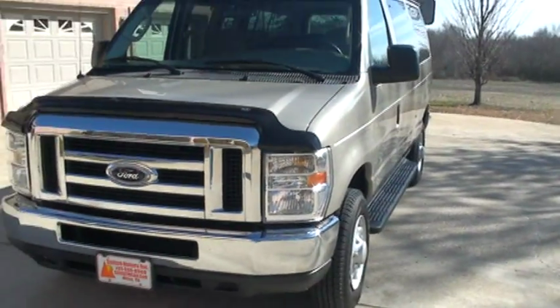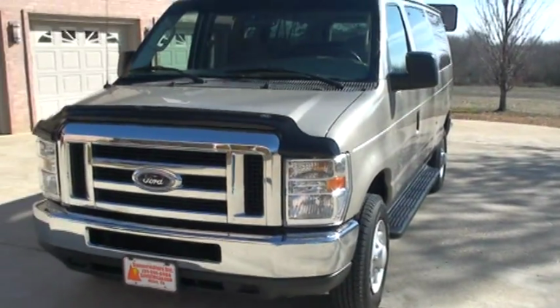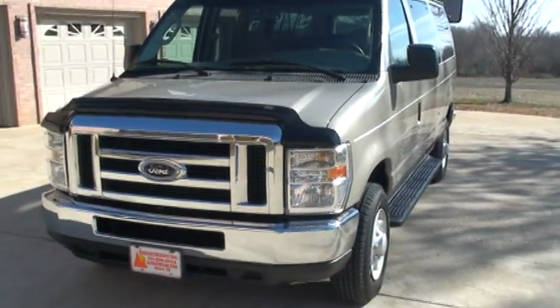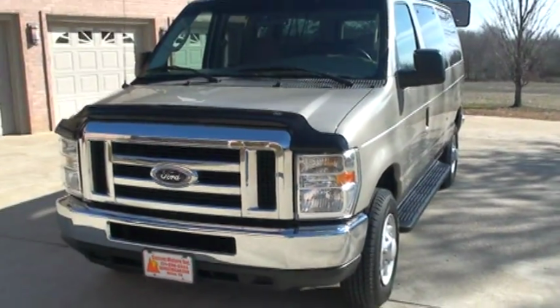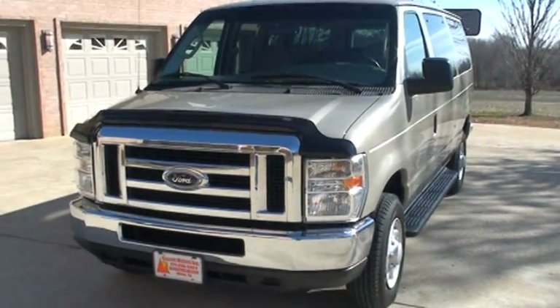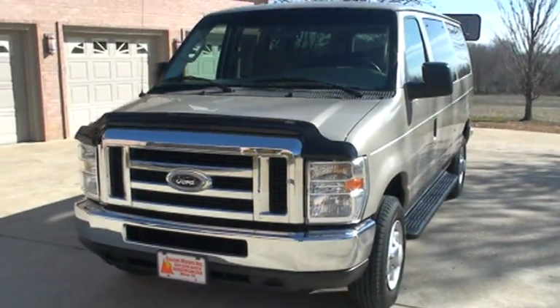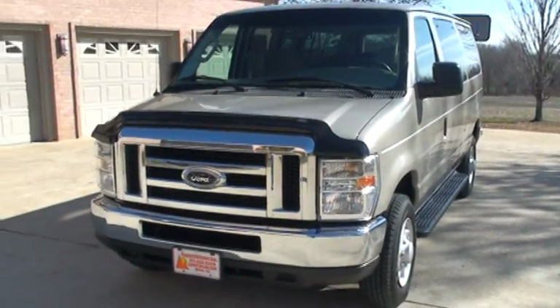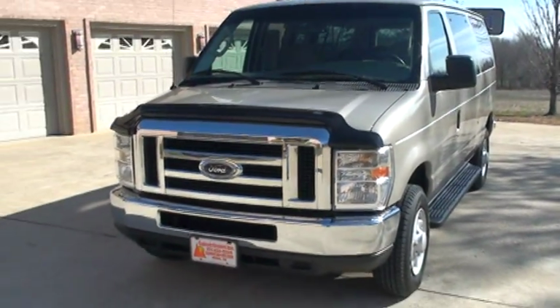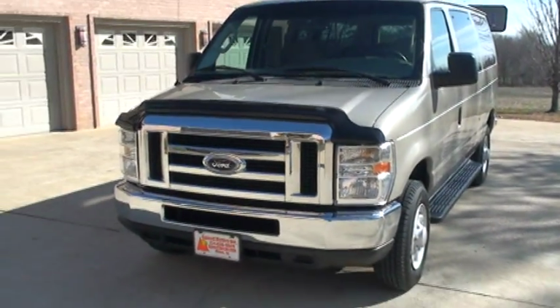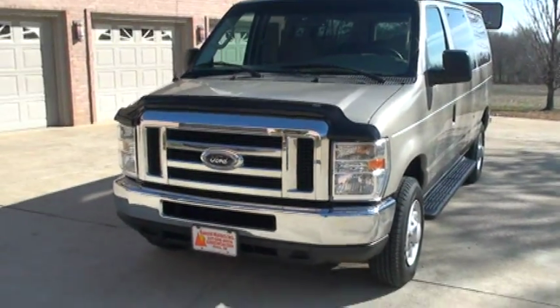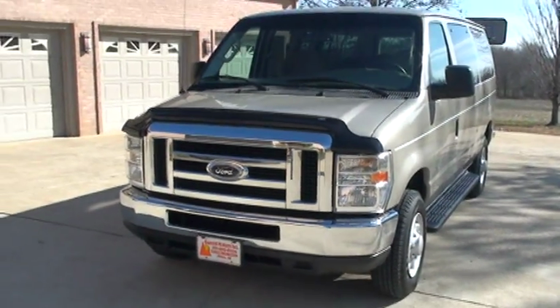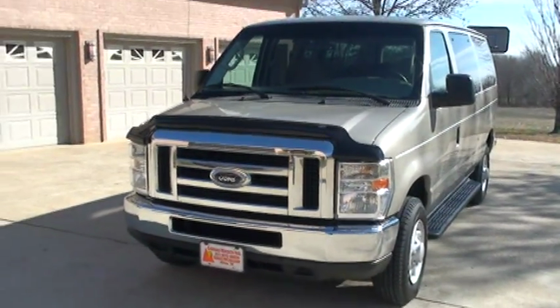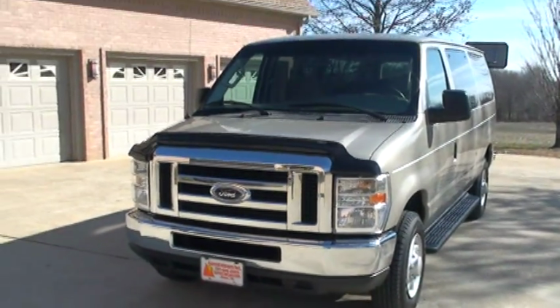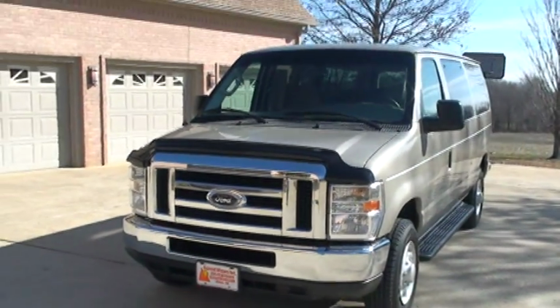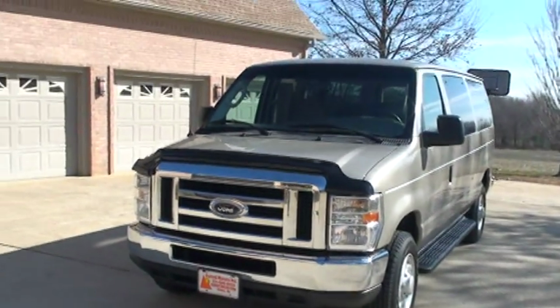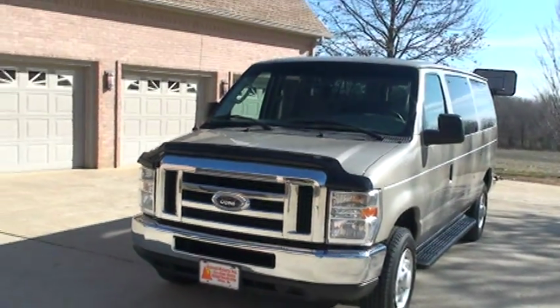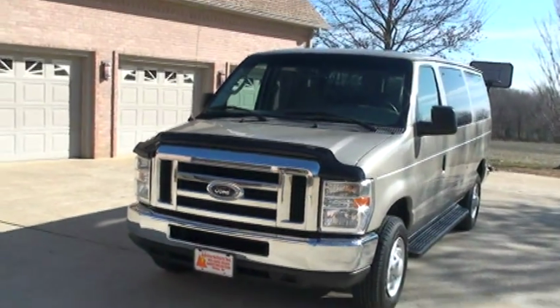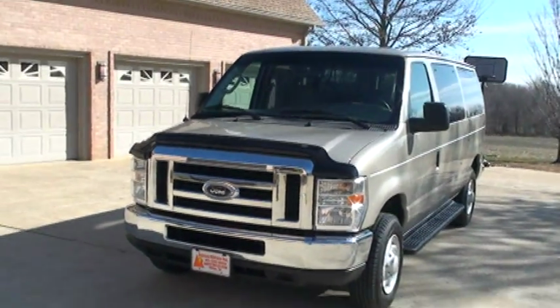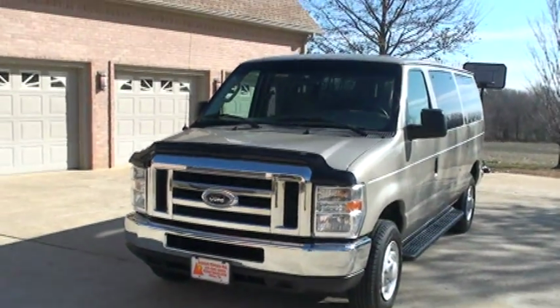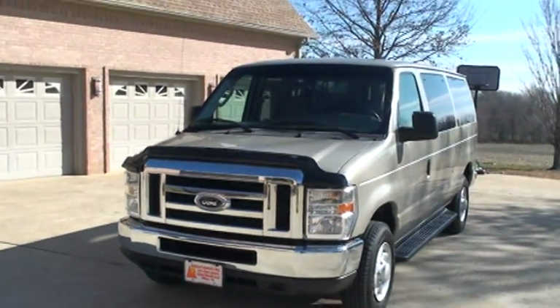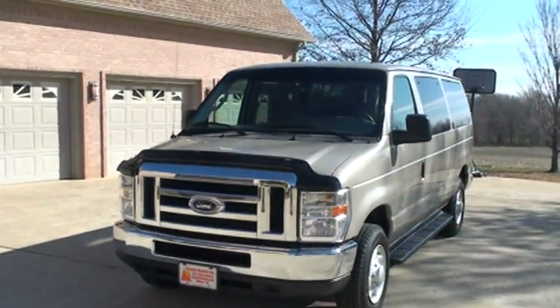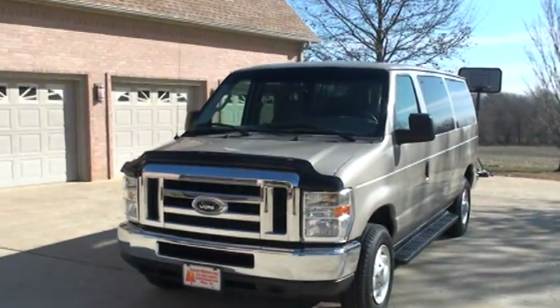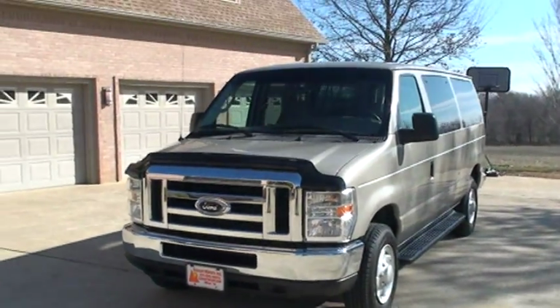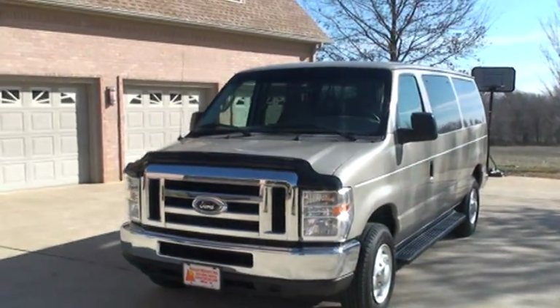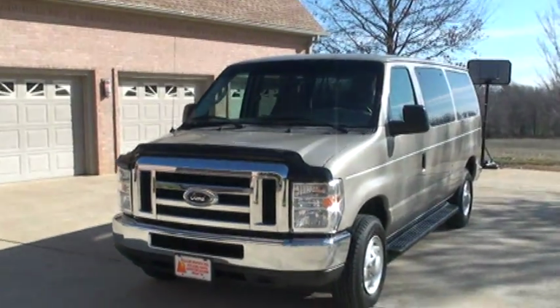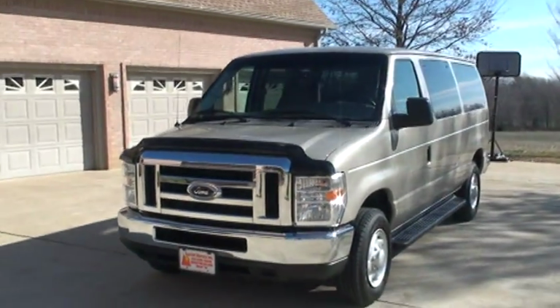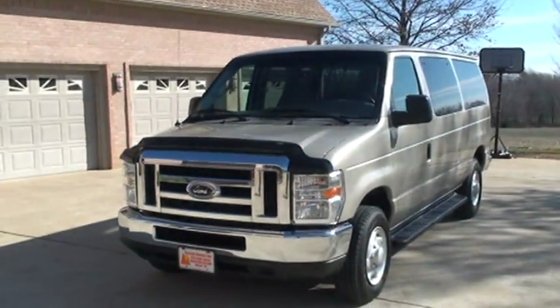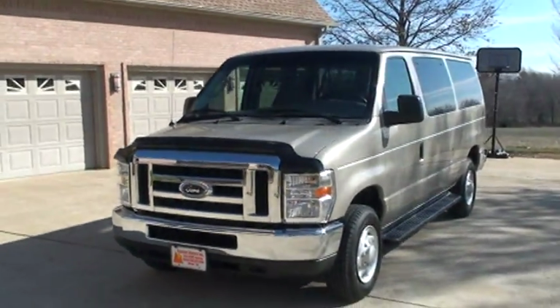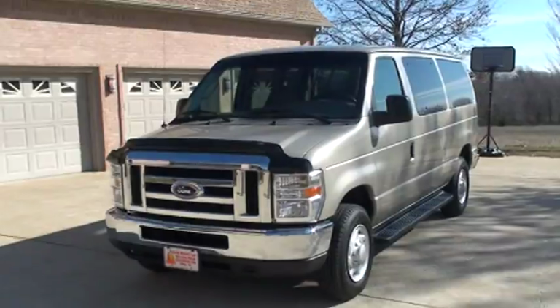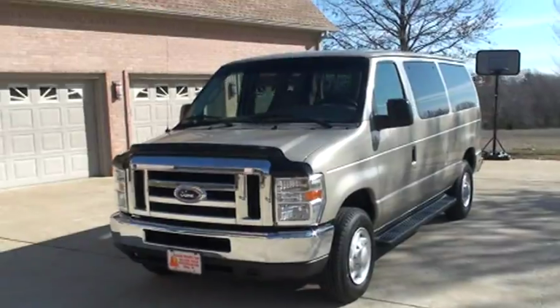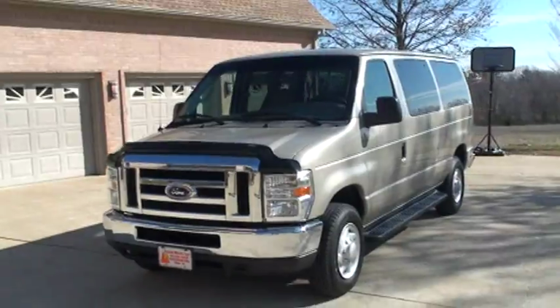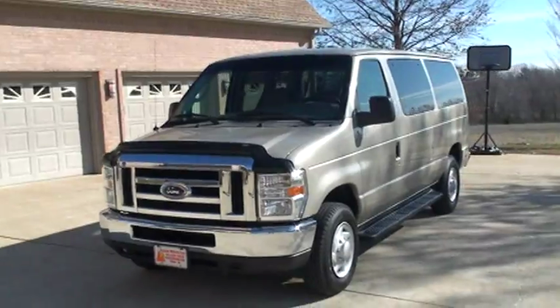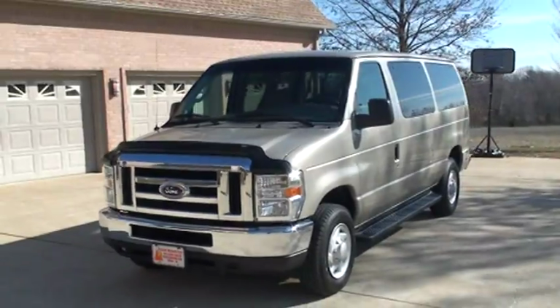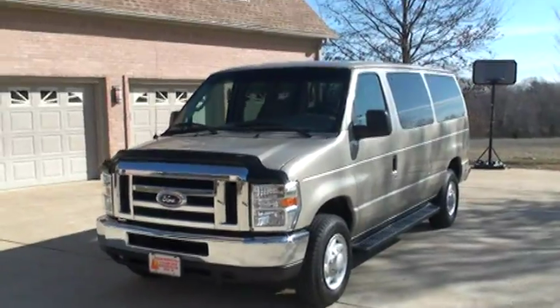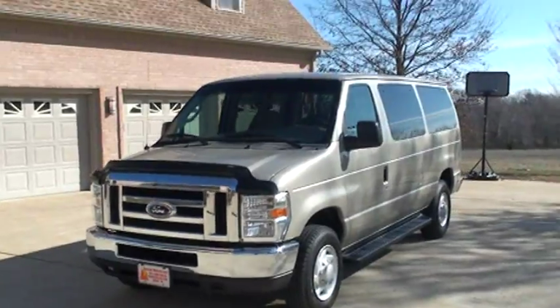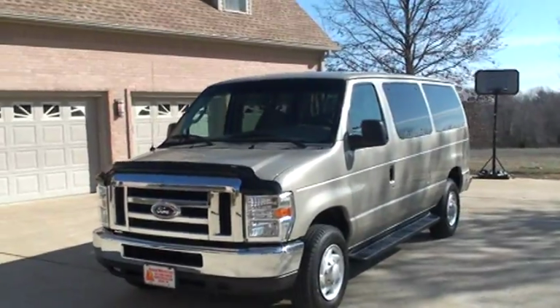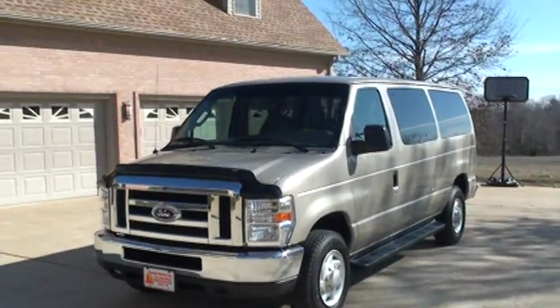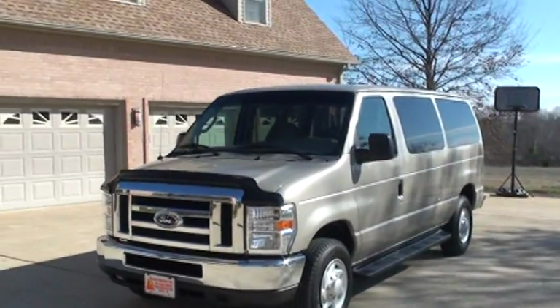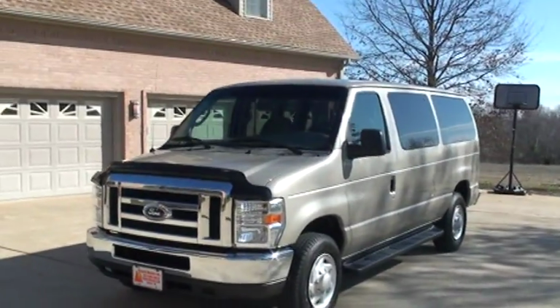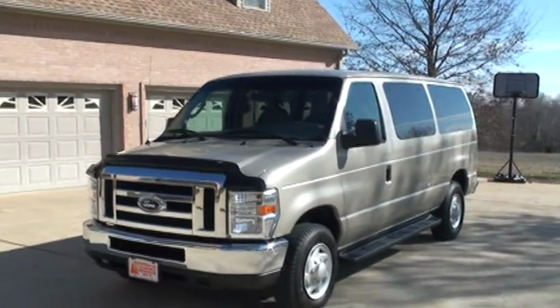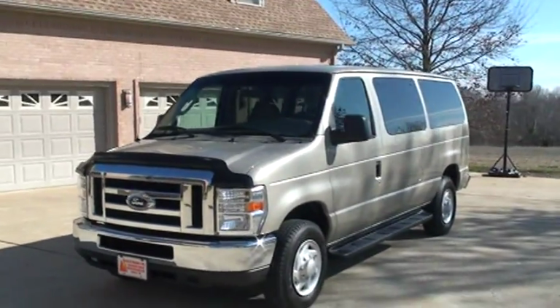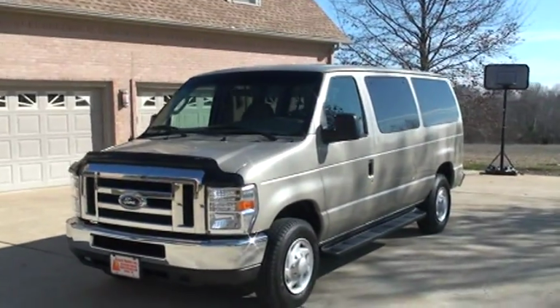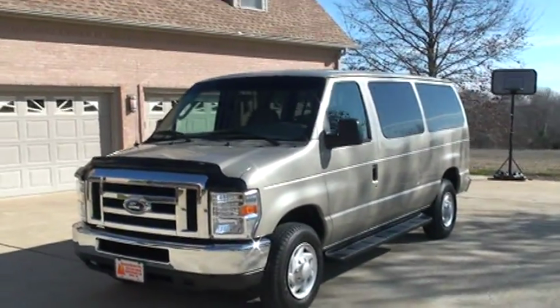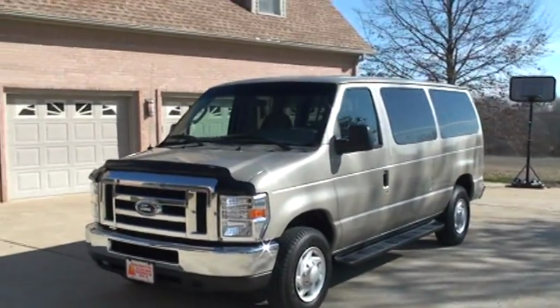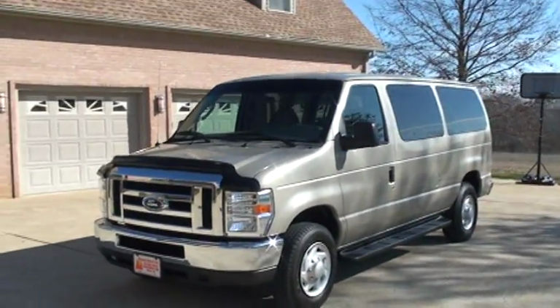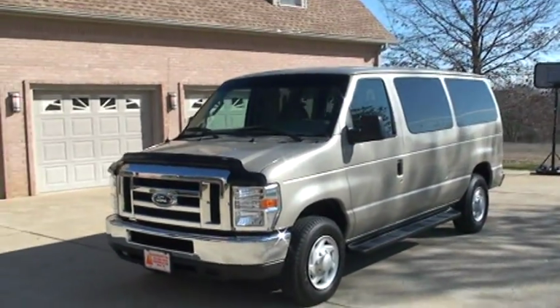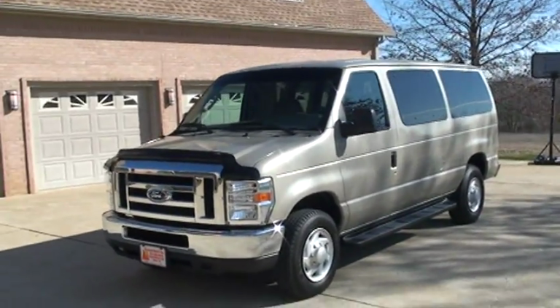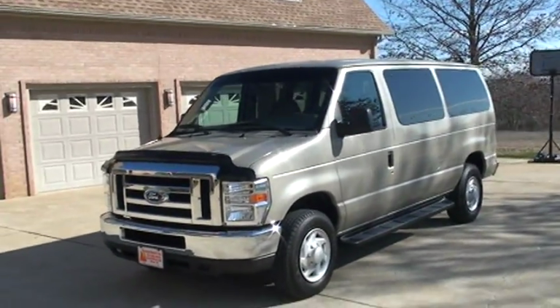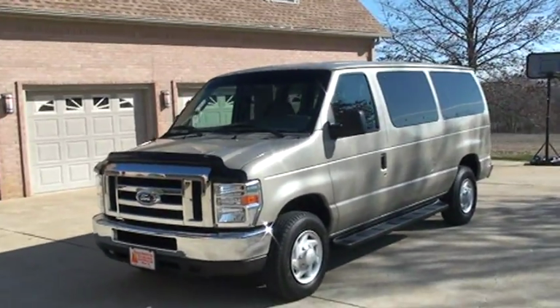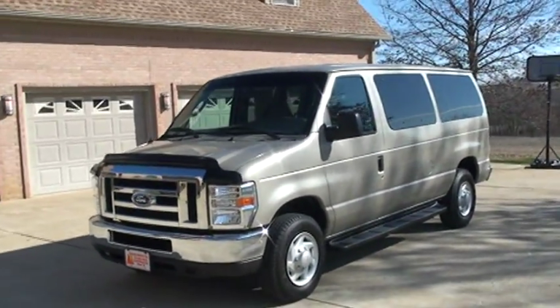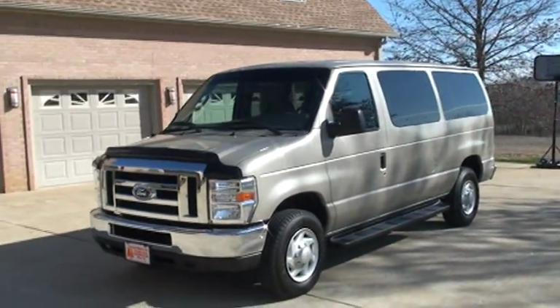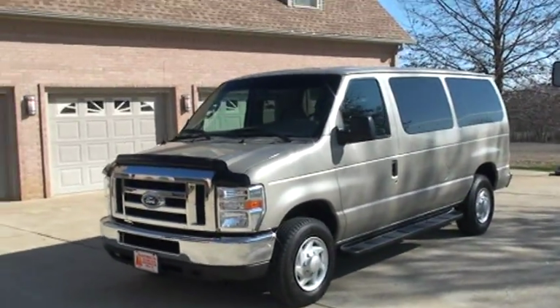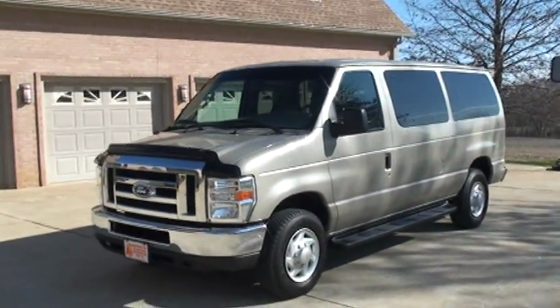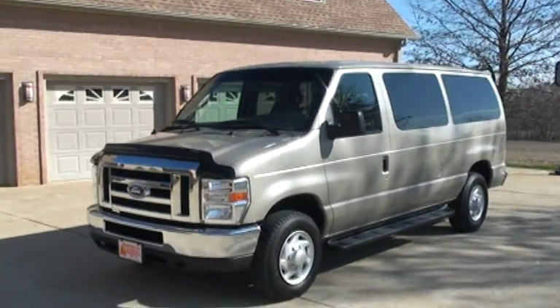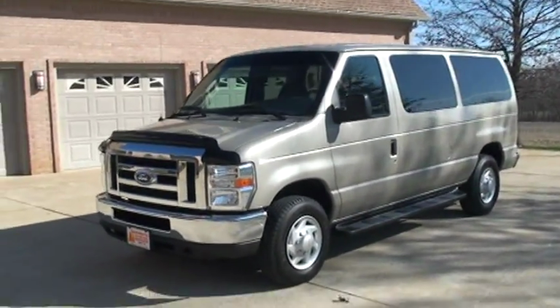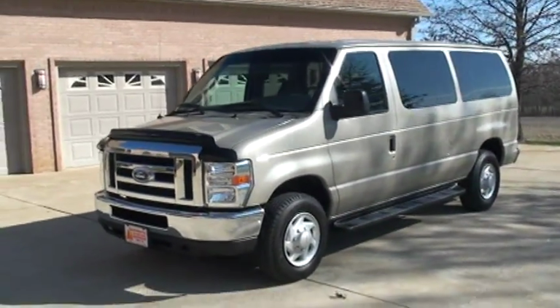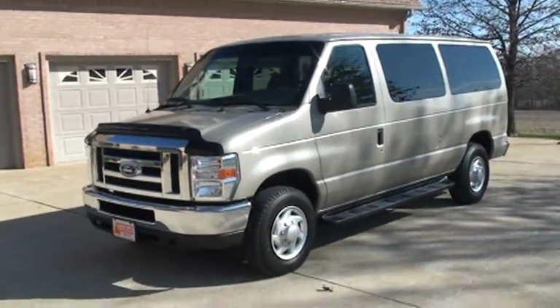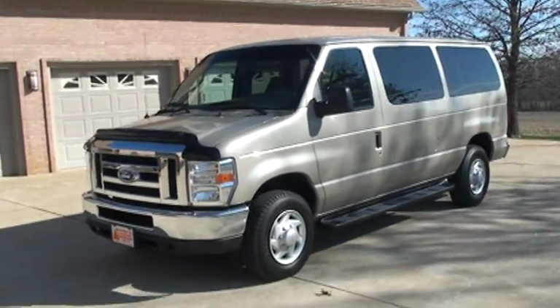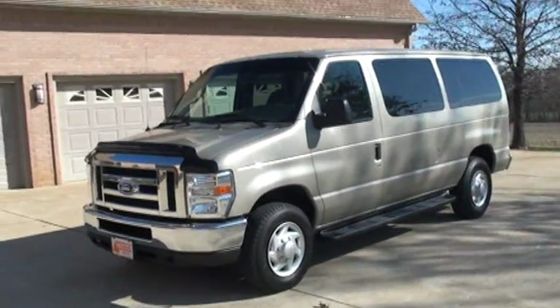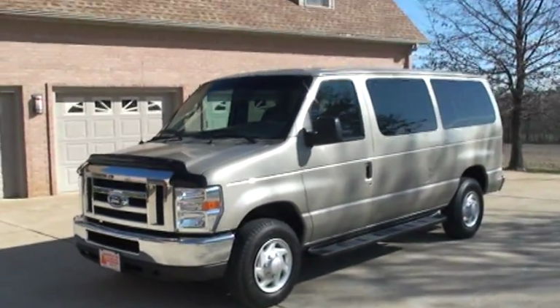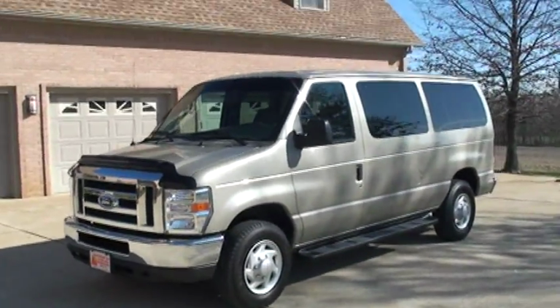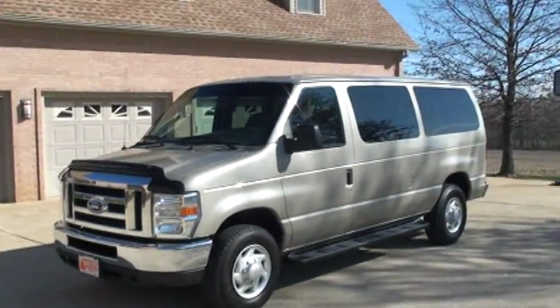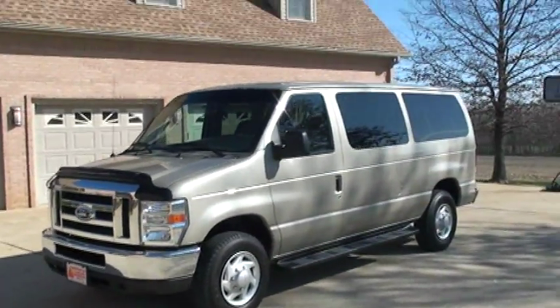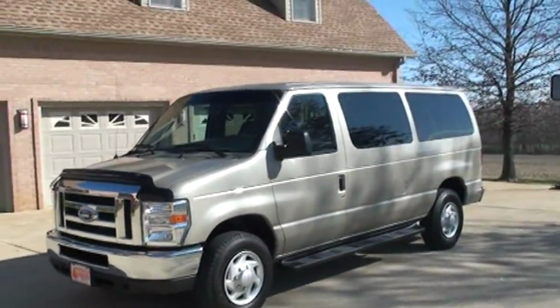It's a very versatile van — you can do a church van, business, so many uses for it.